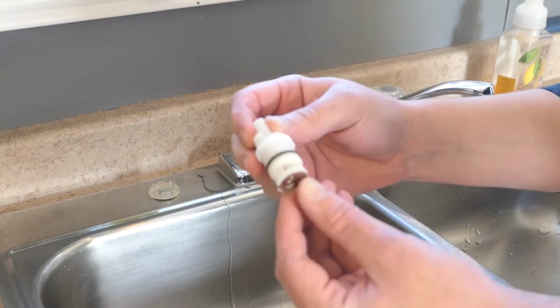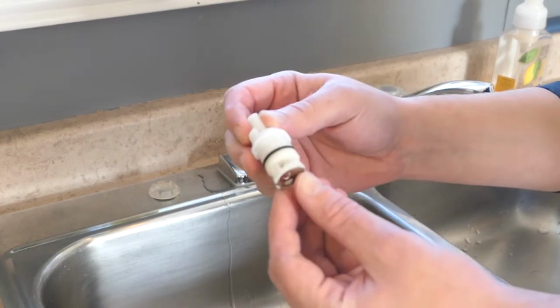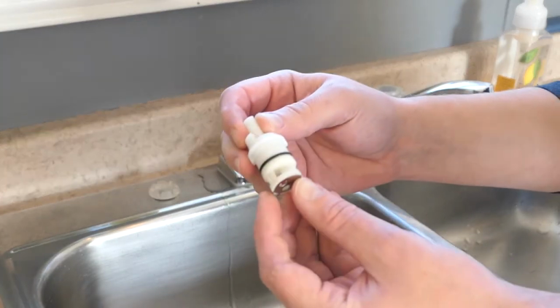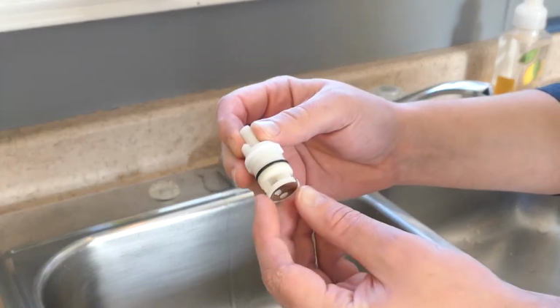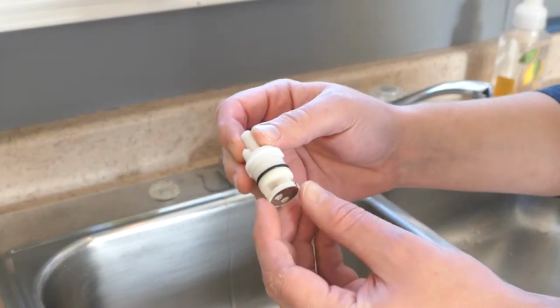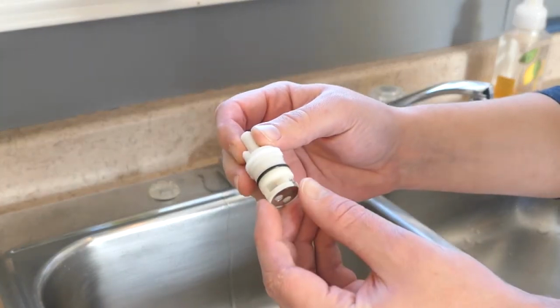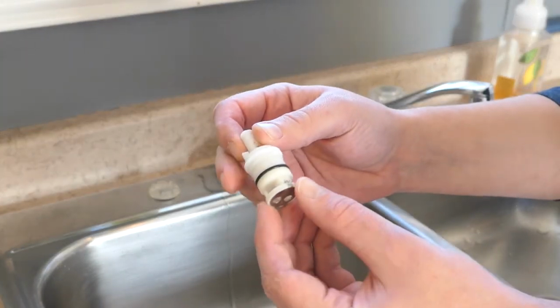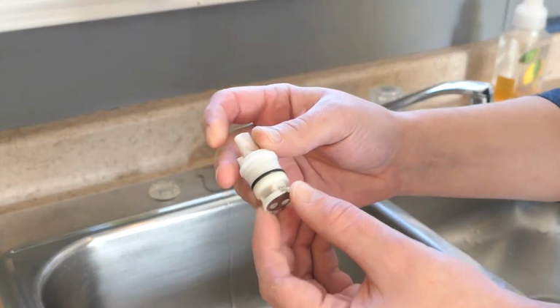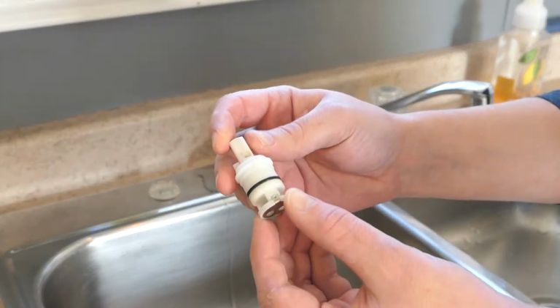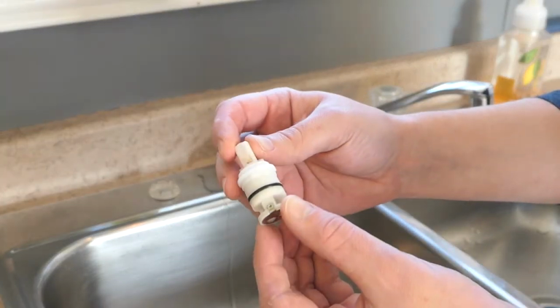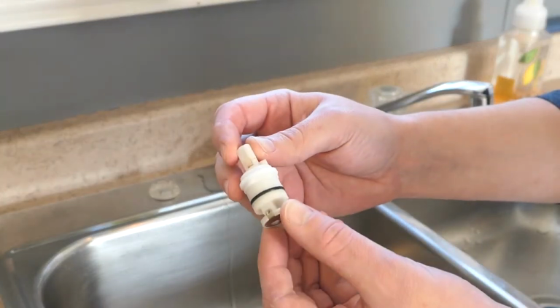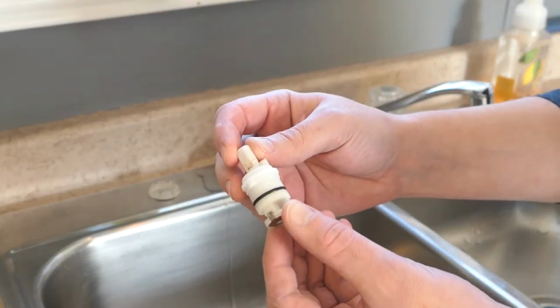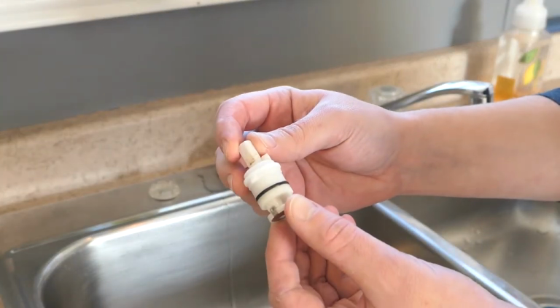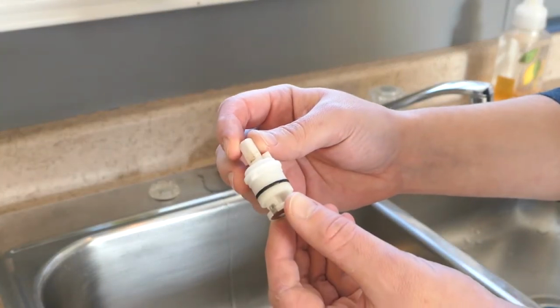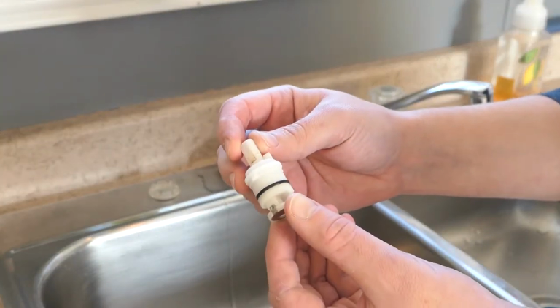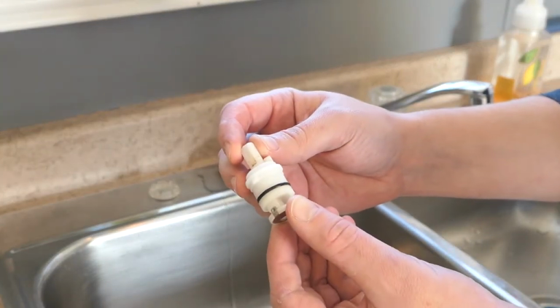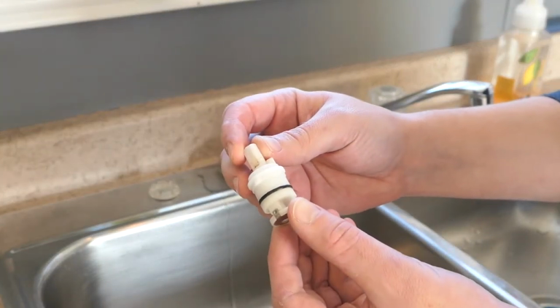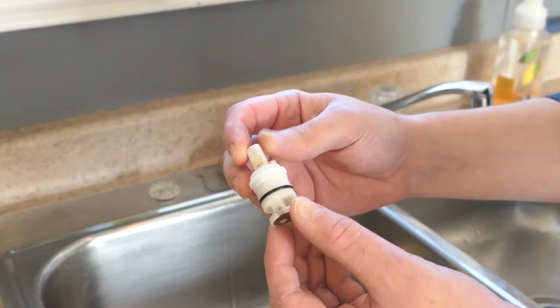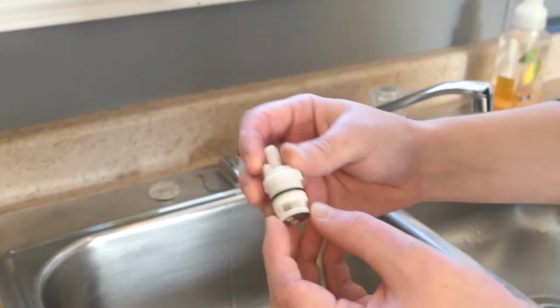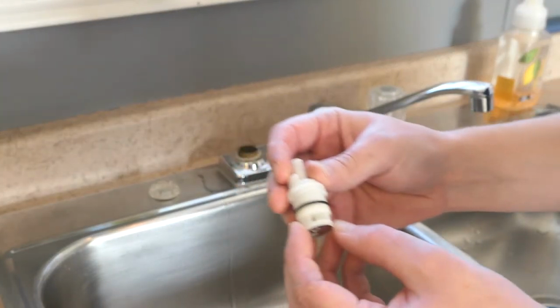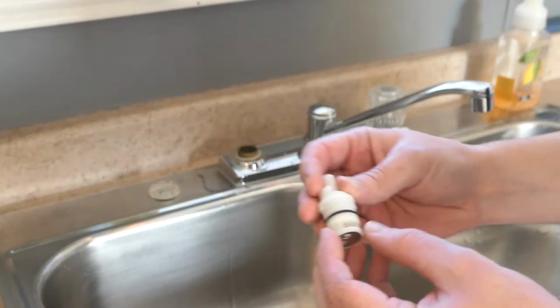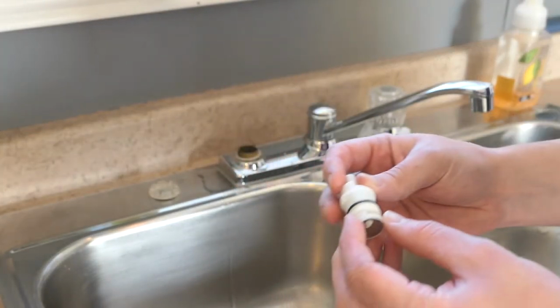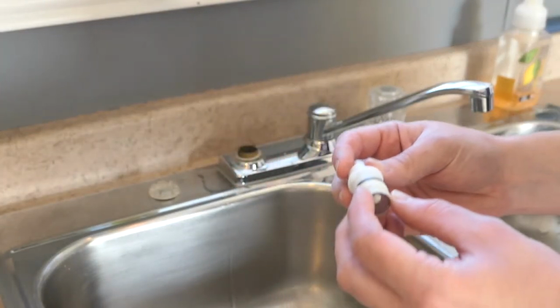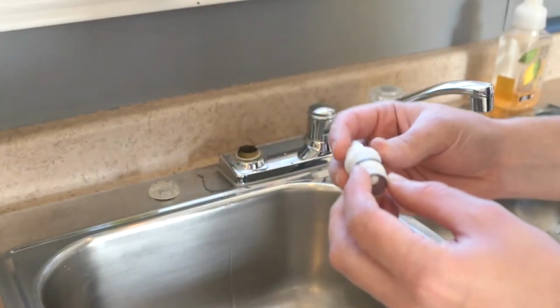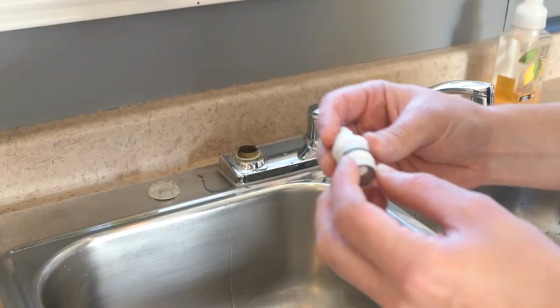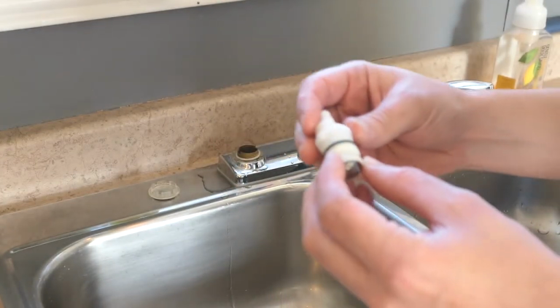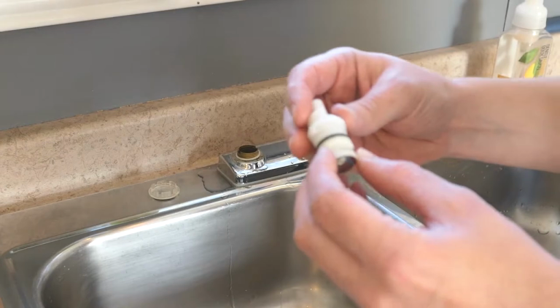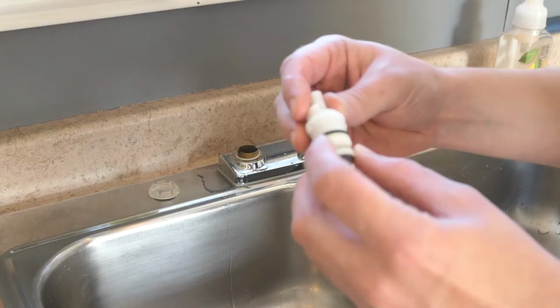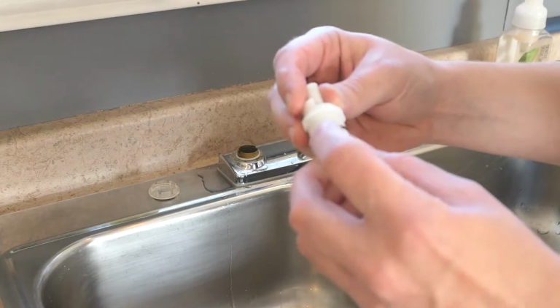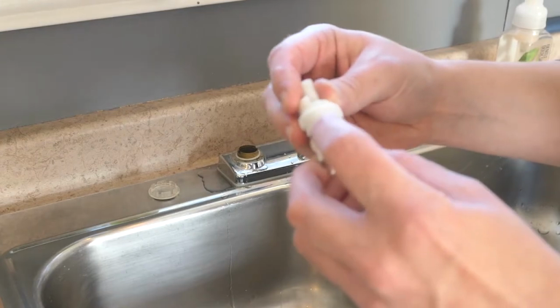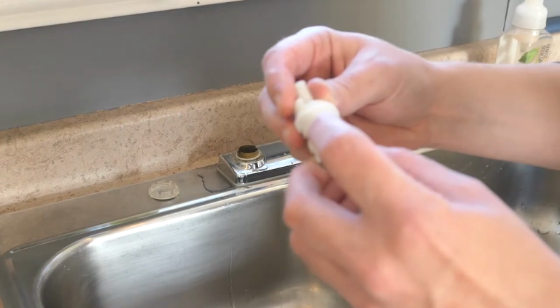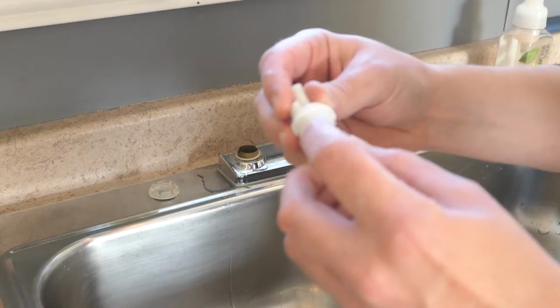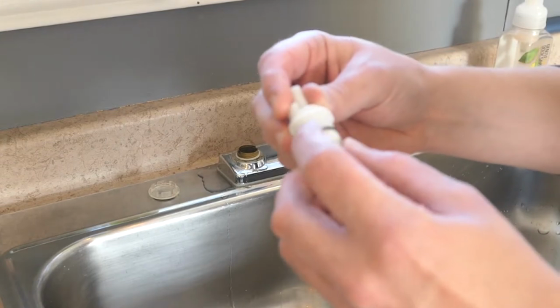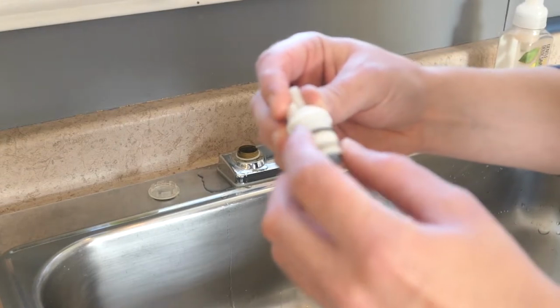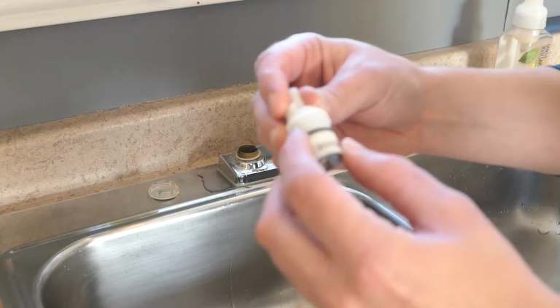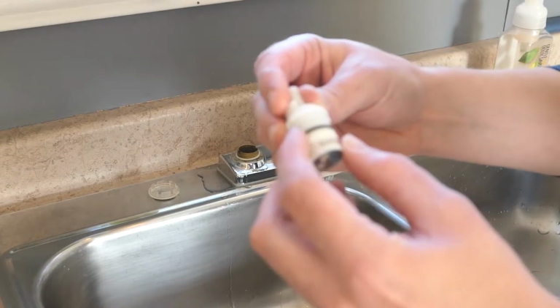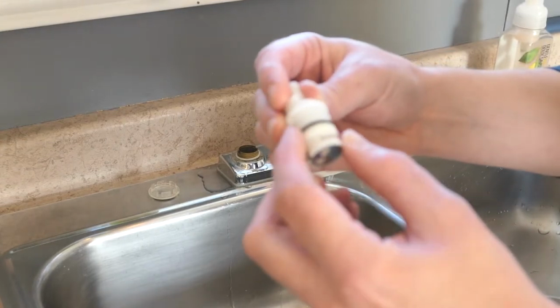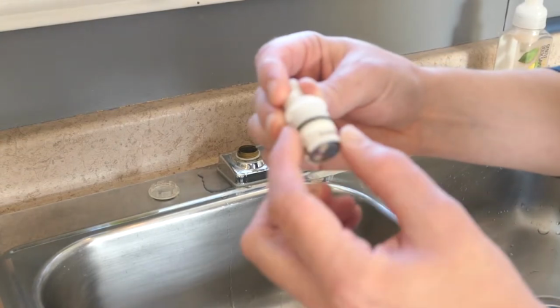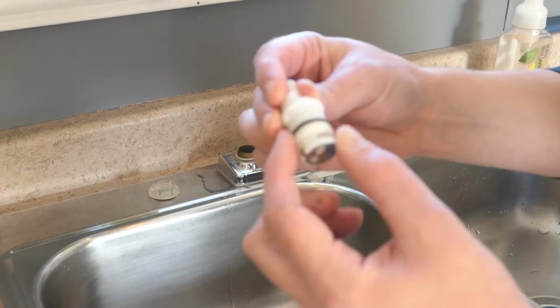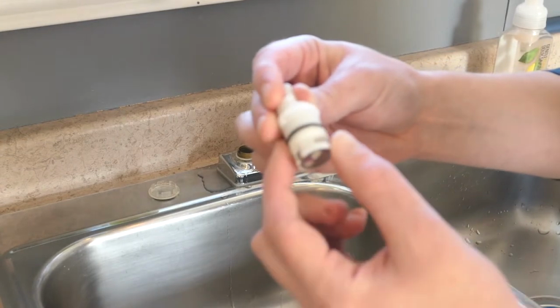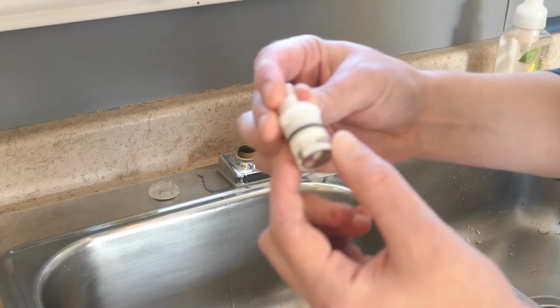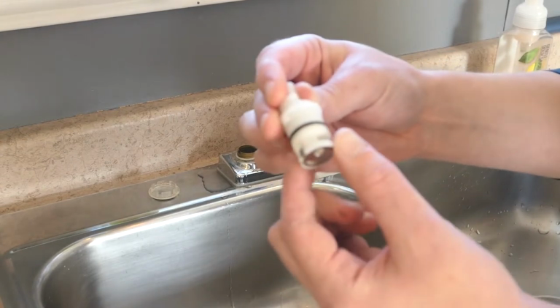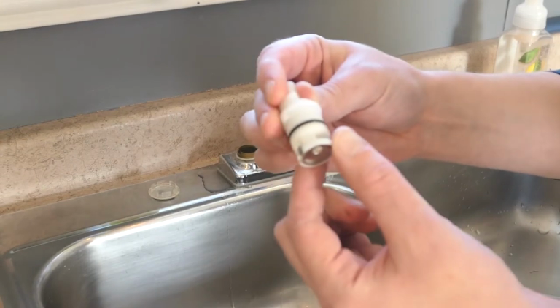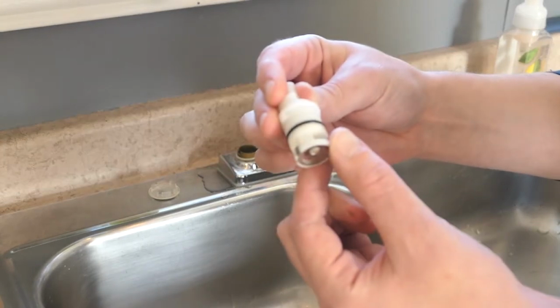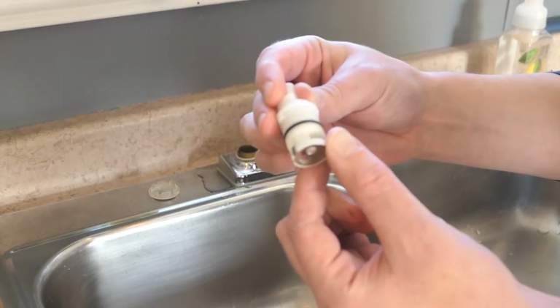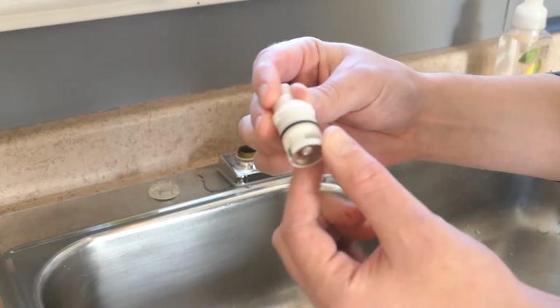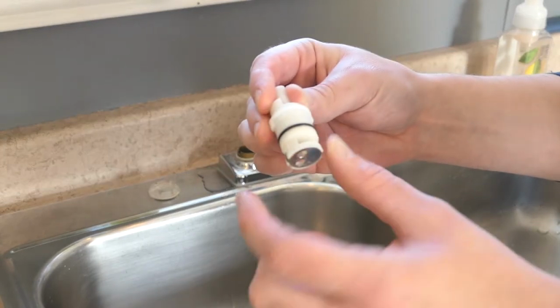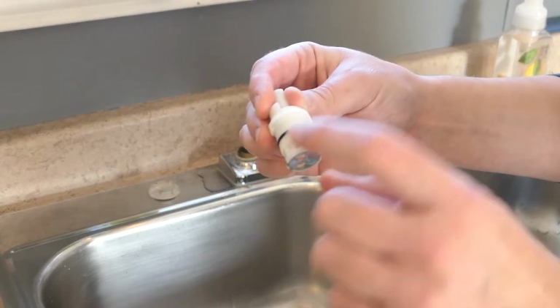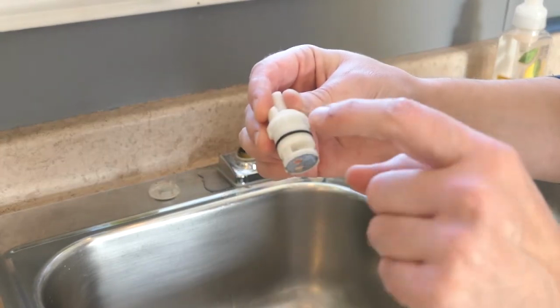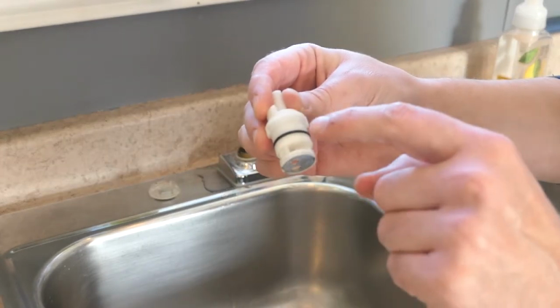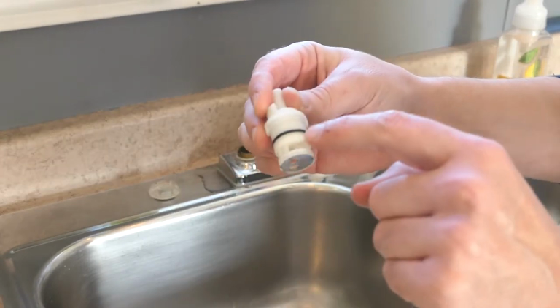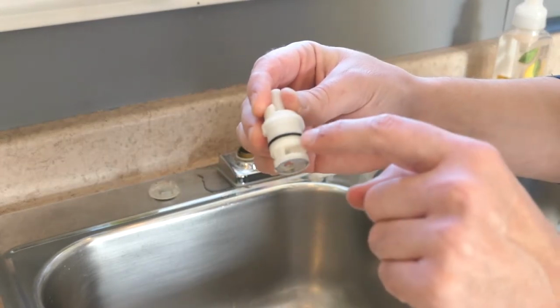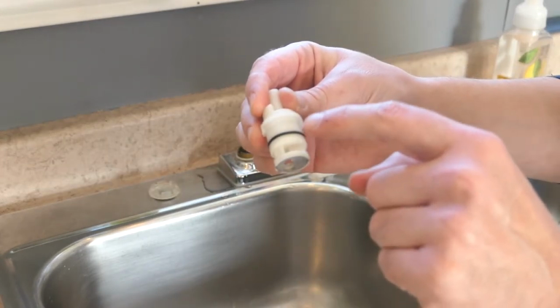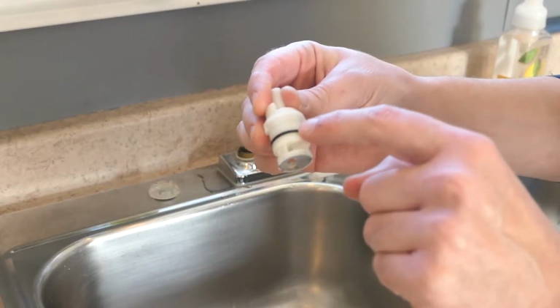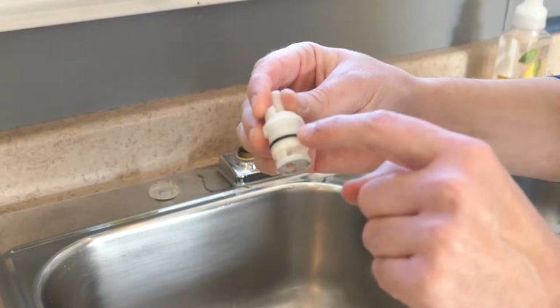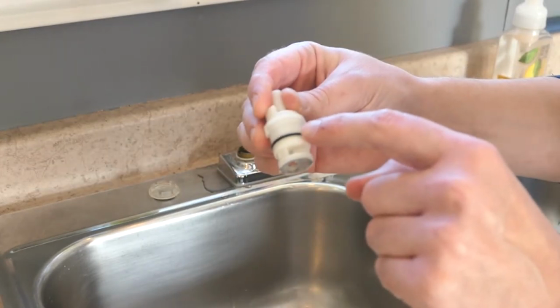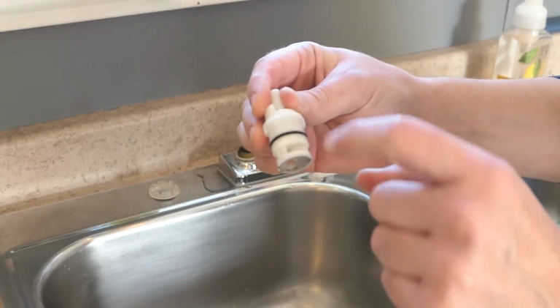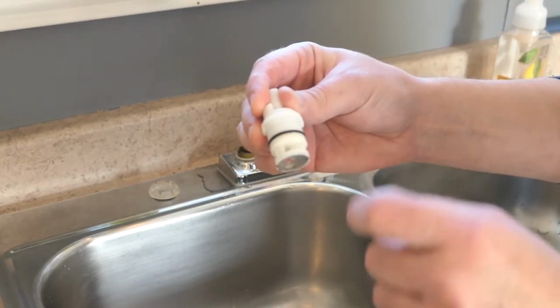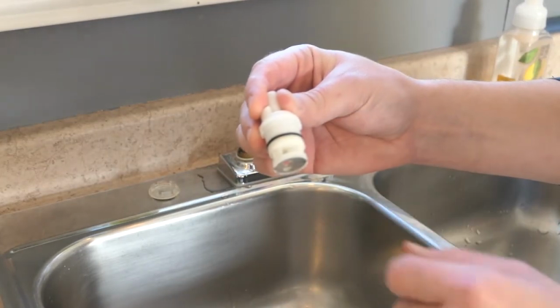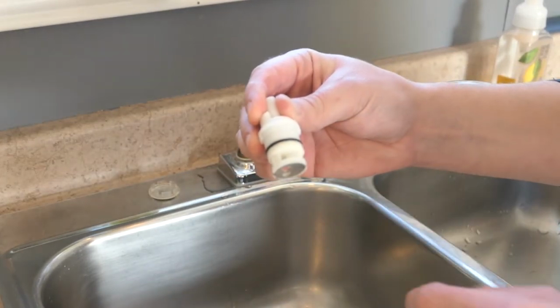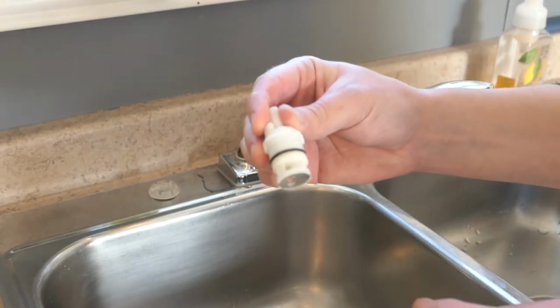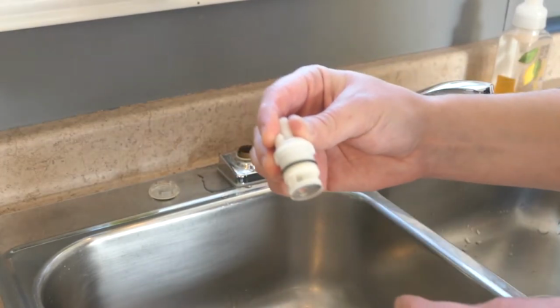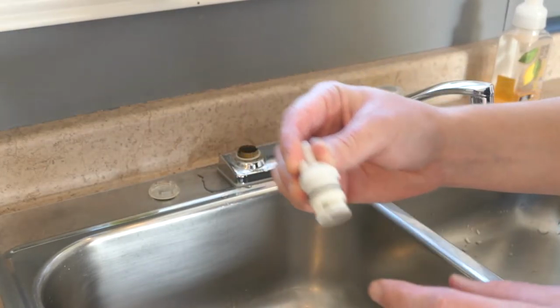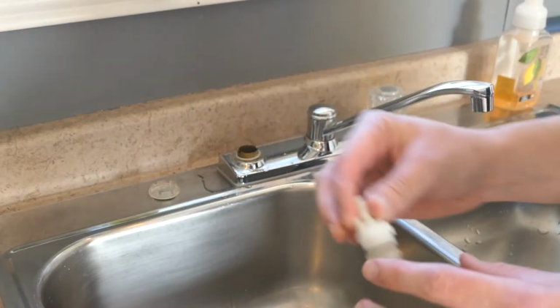There's the valve. My o-ring is fine so I won't need to replace it.